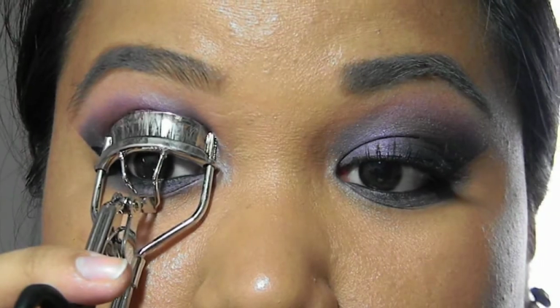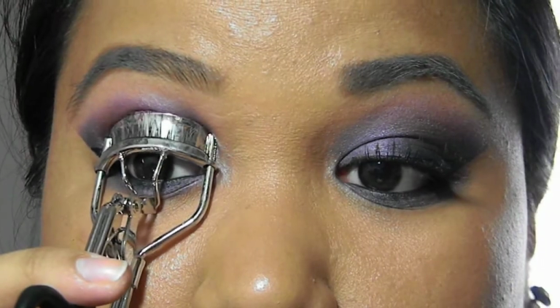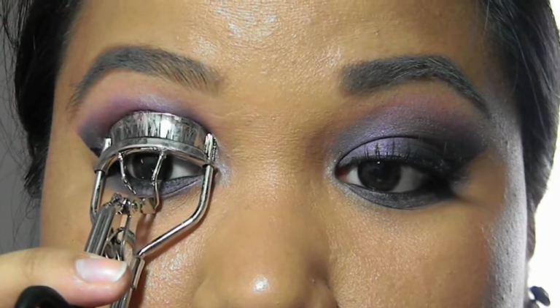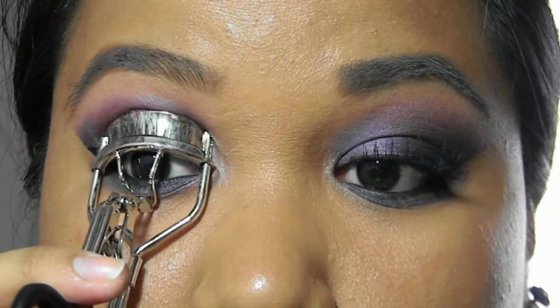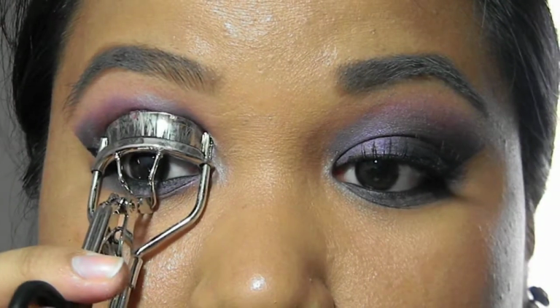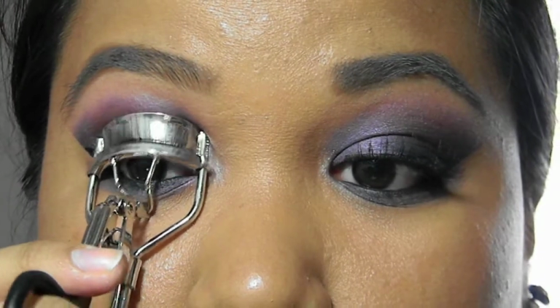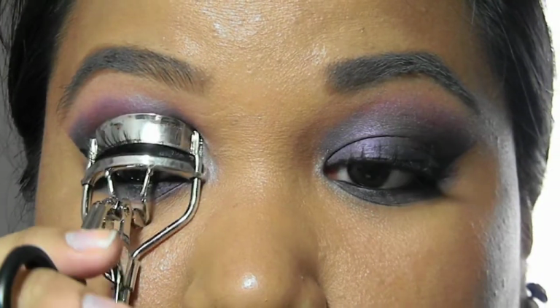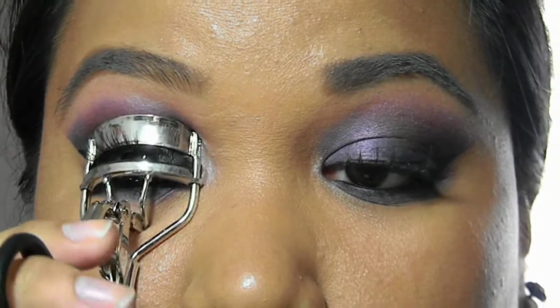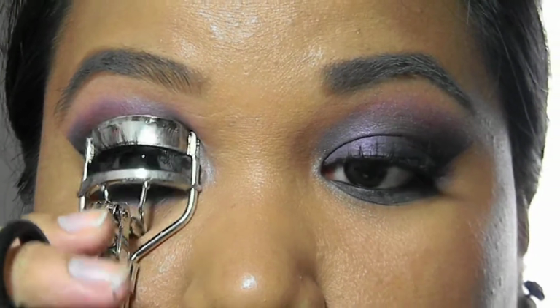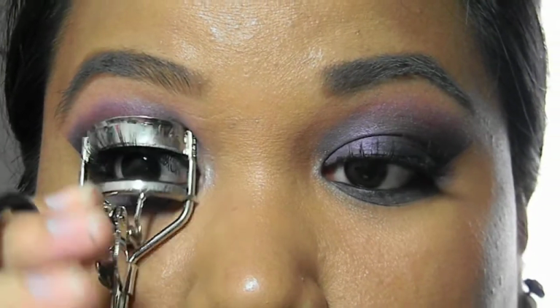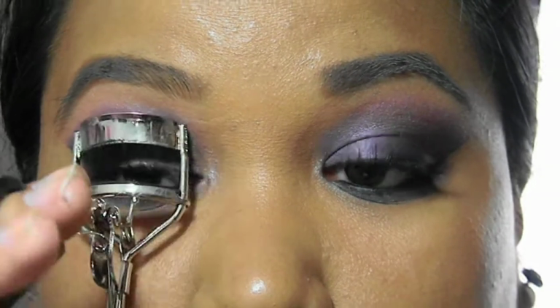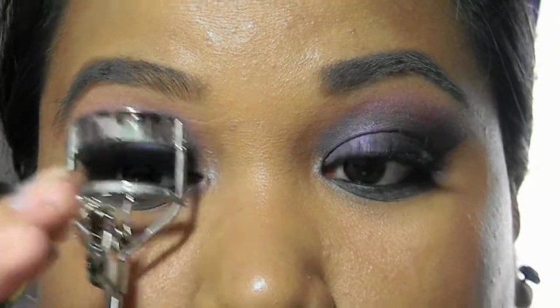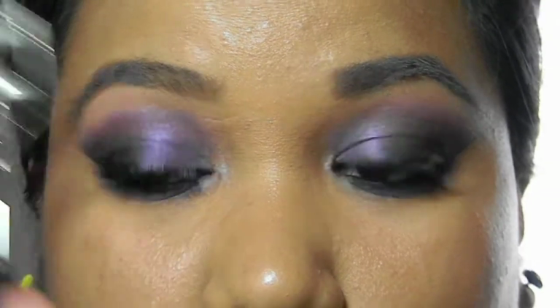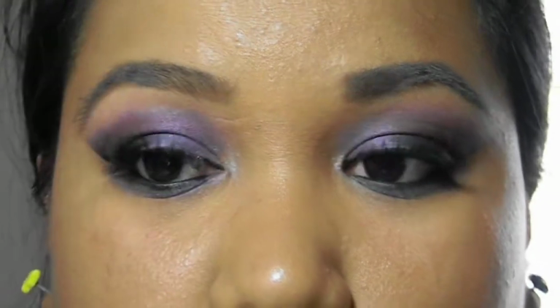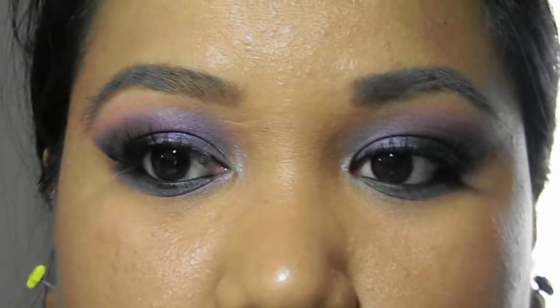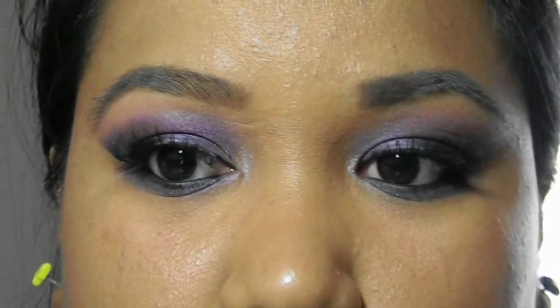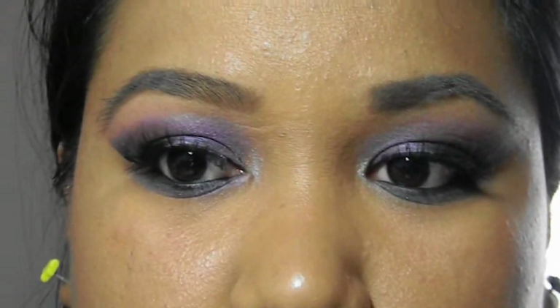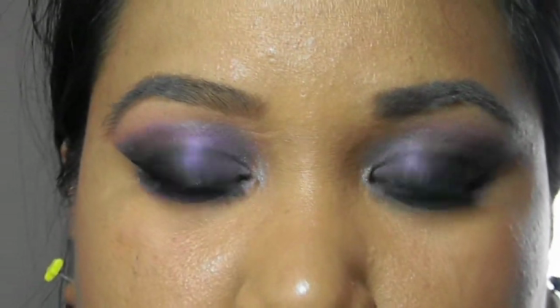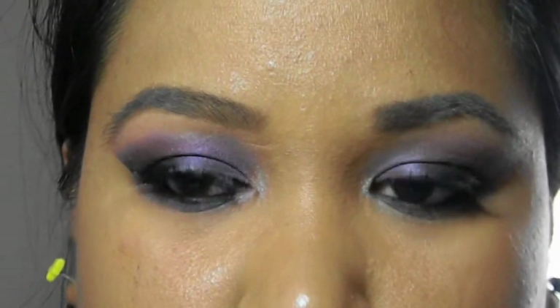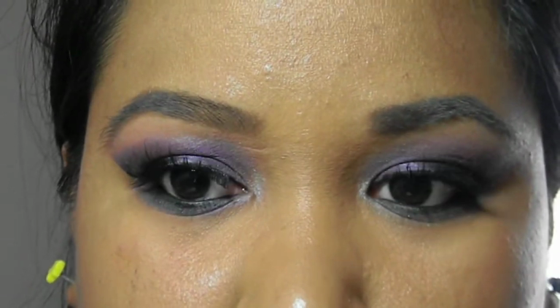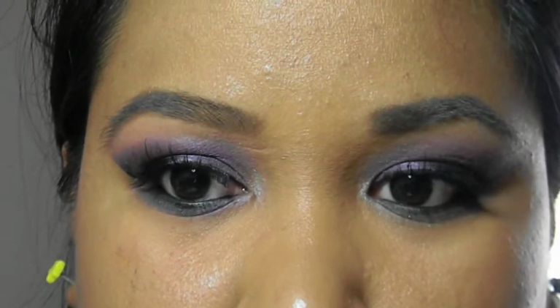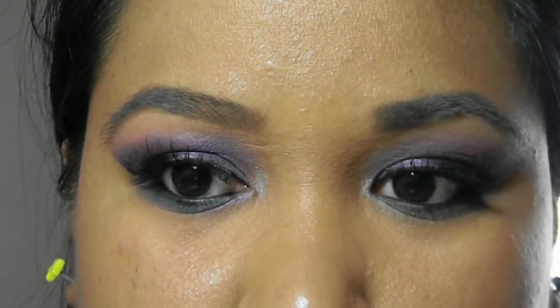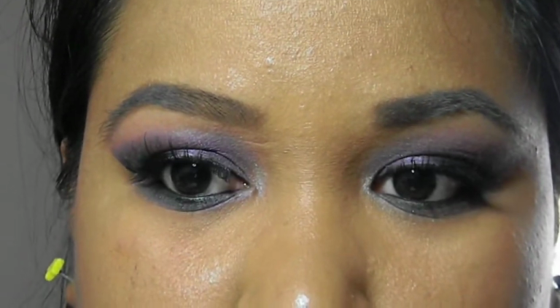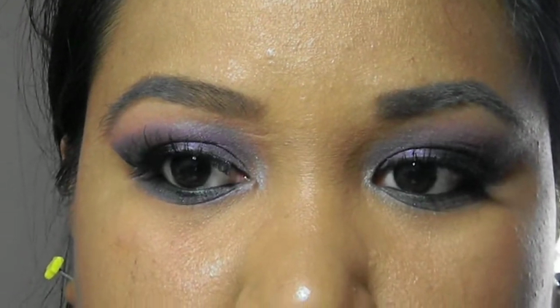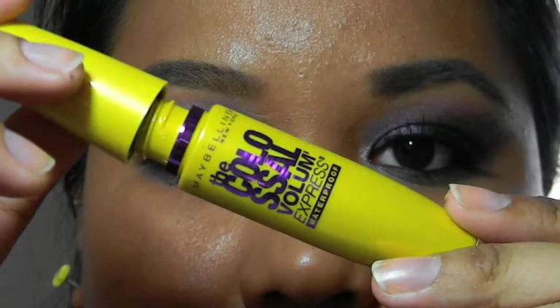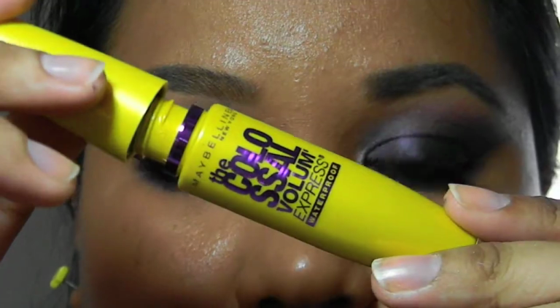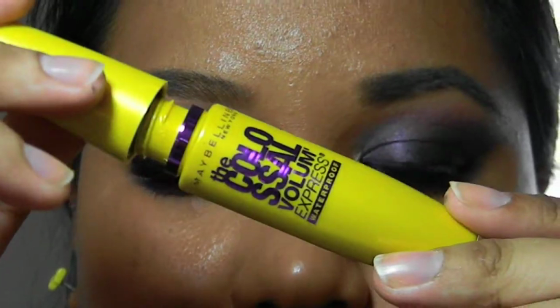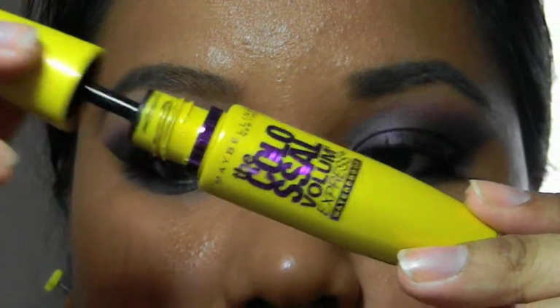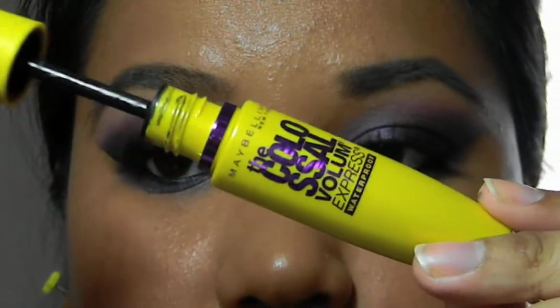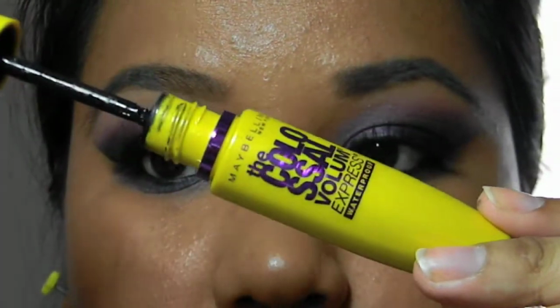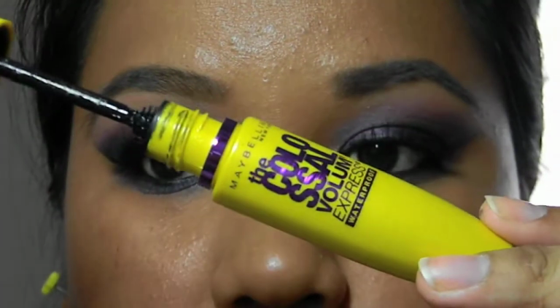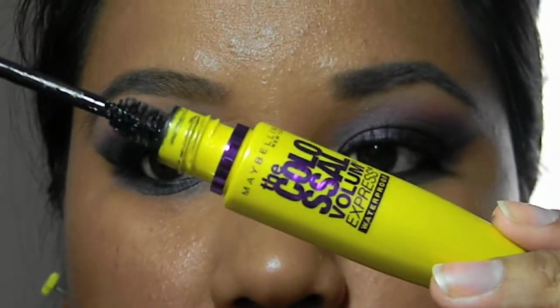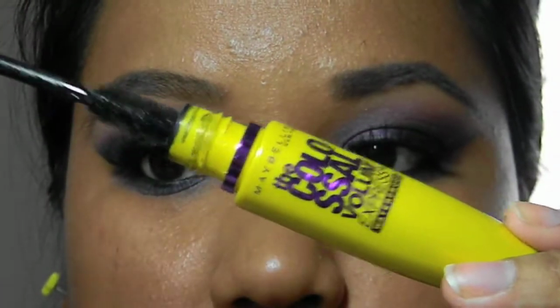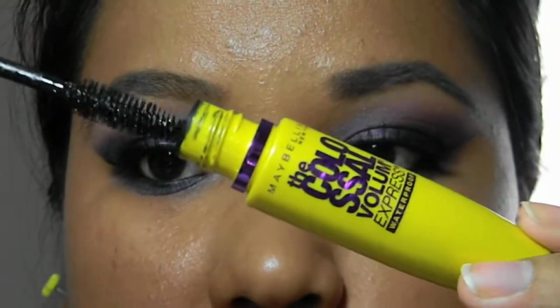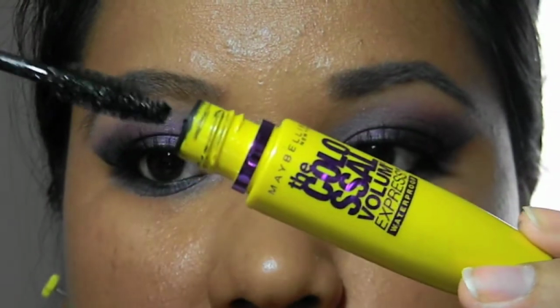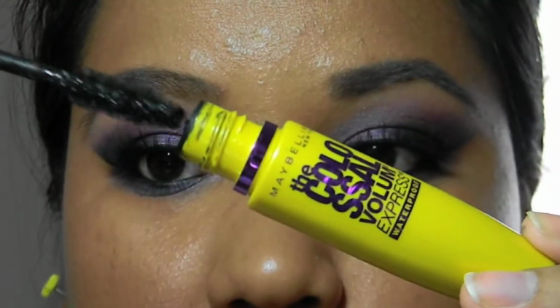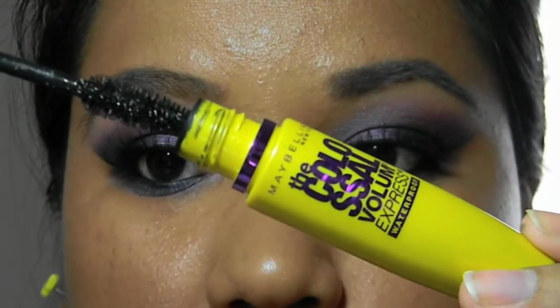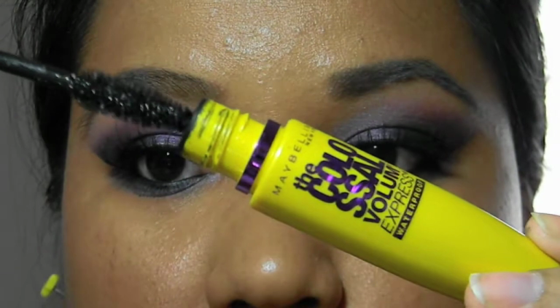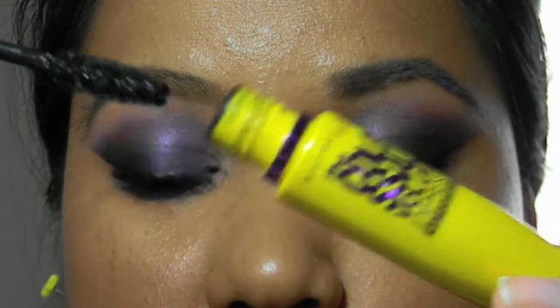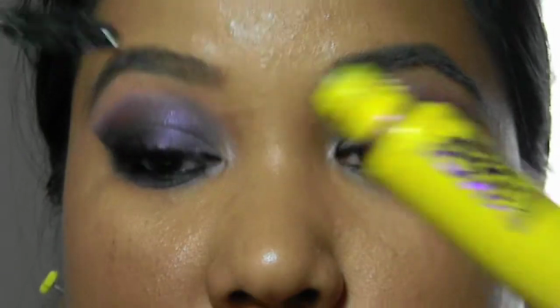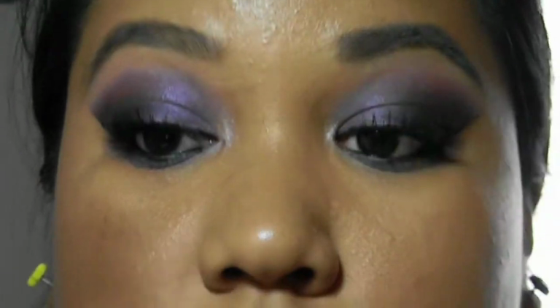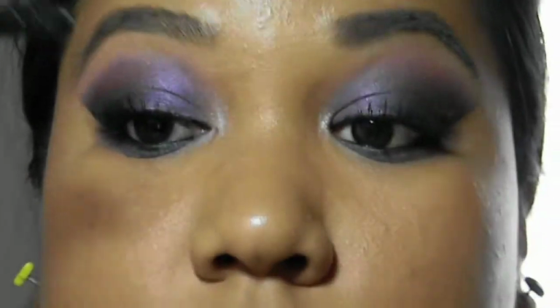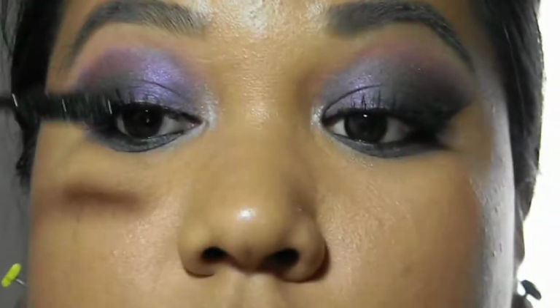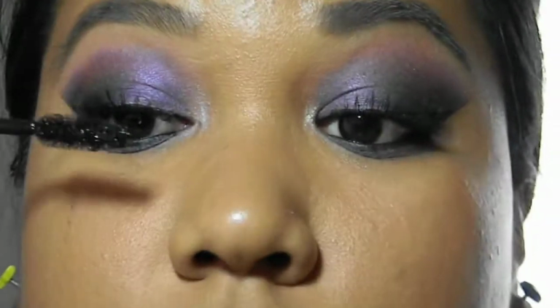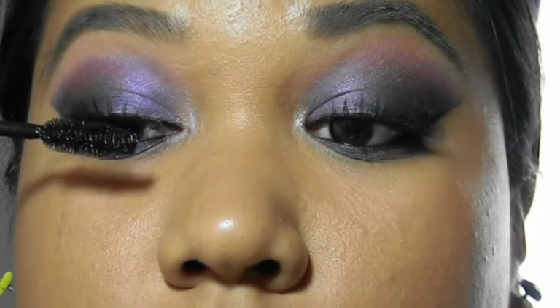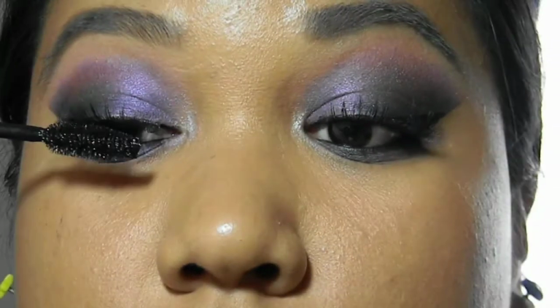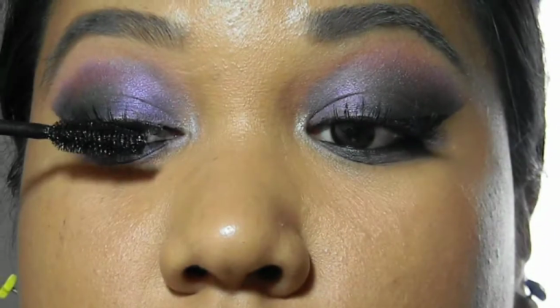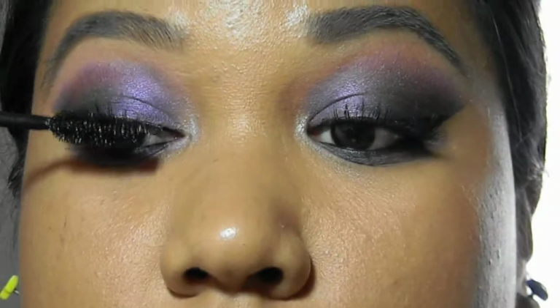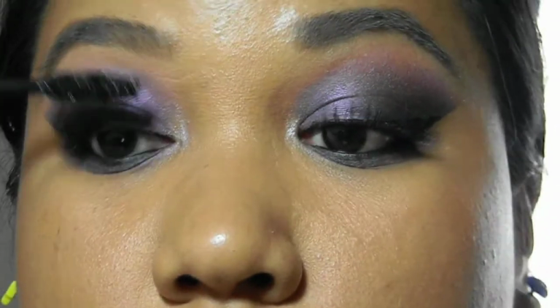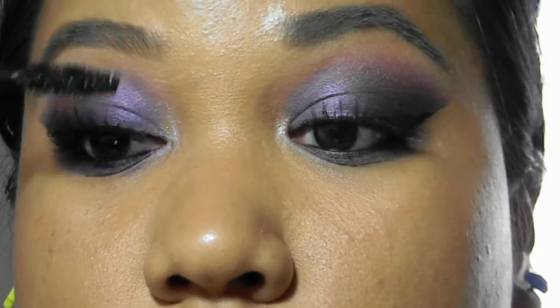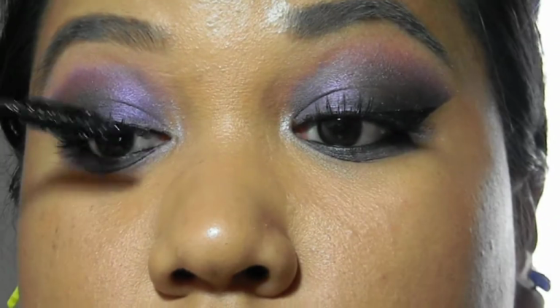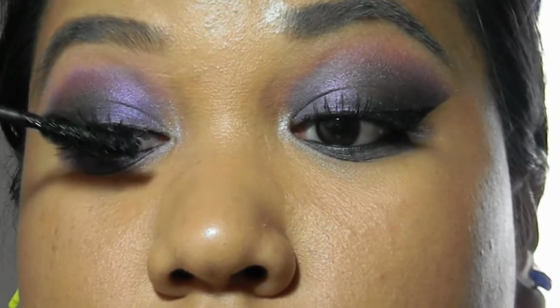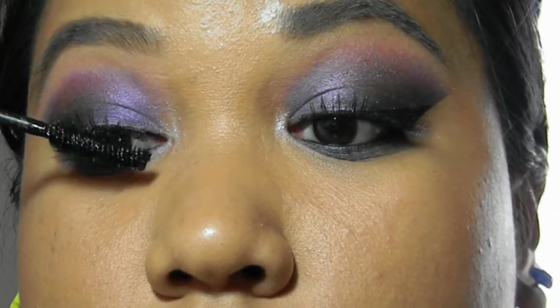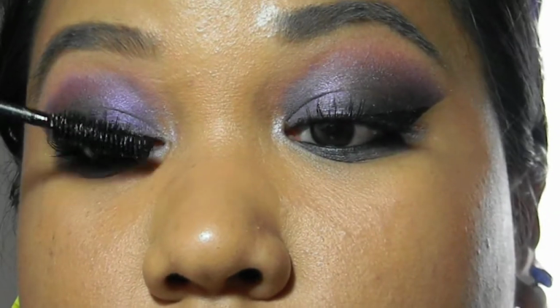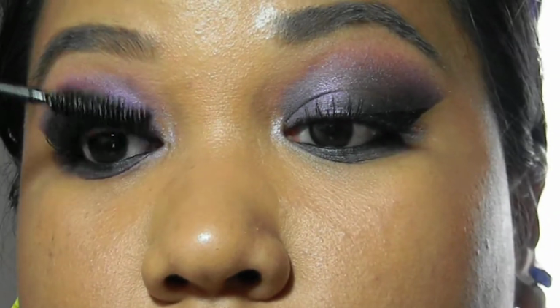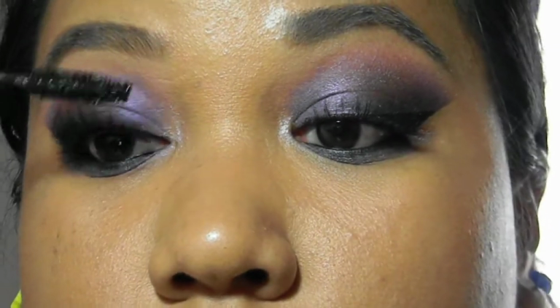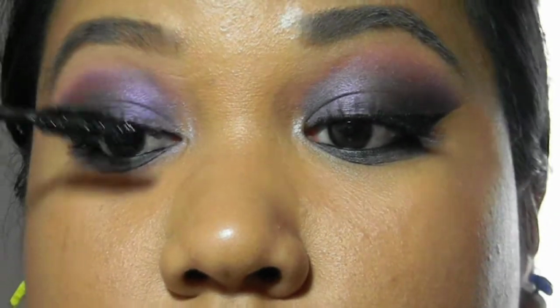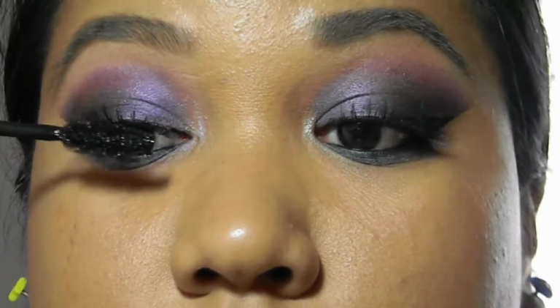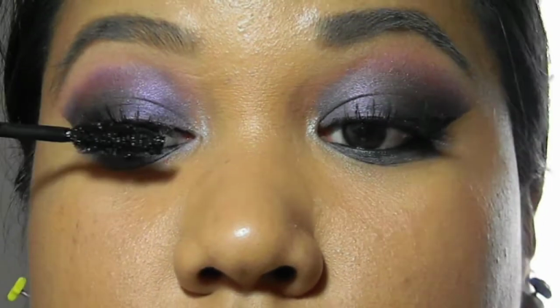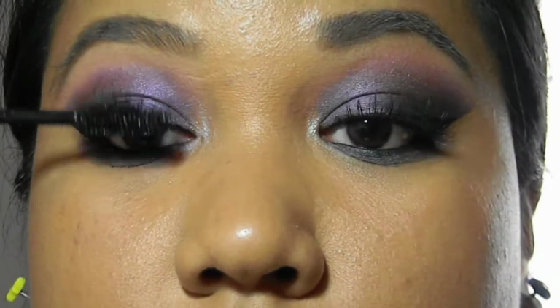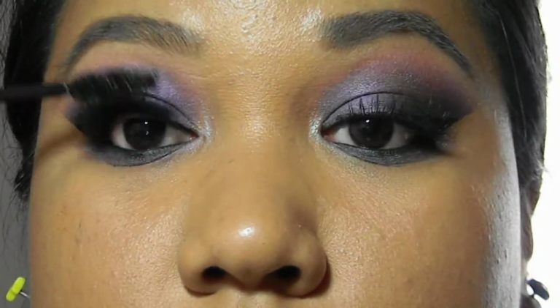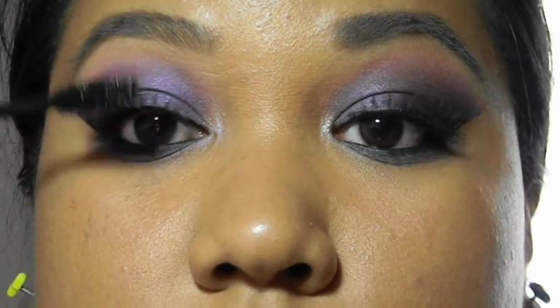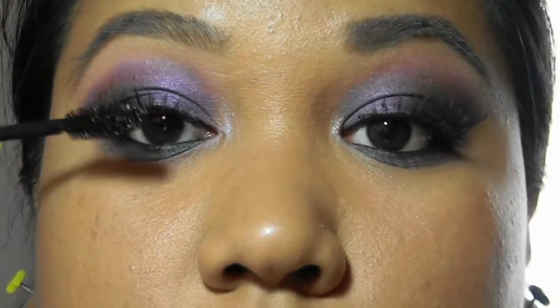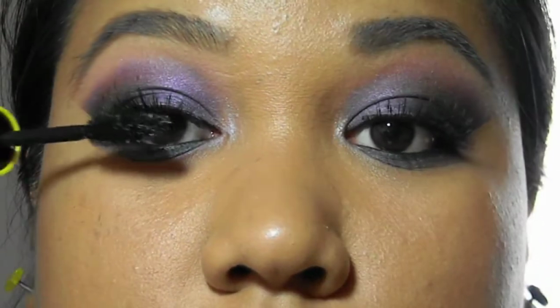Curl the lashes to blend them in with your natural lashes. Apply mascara to your upper and lower lashes.